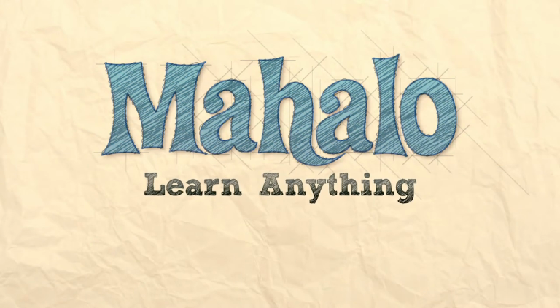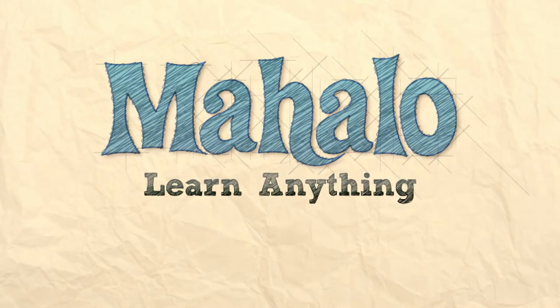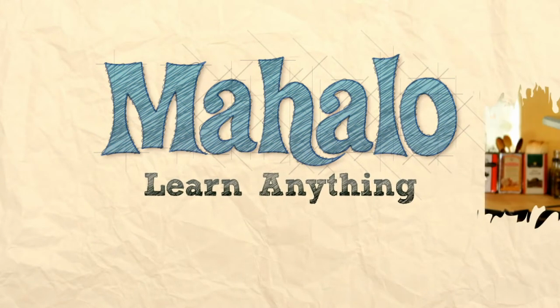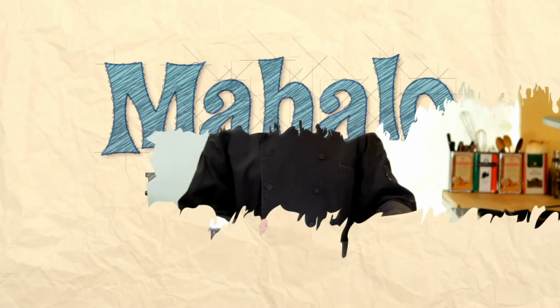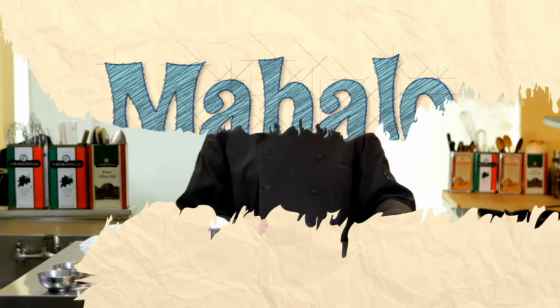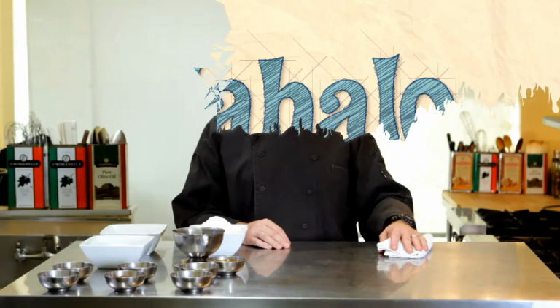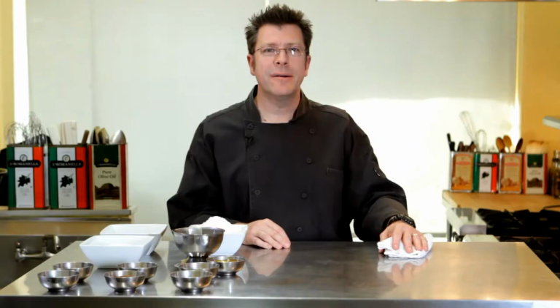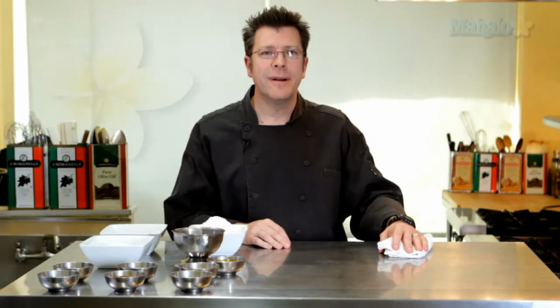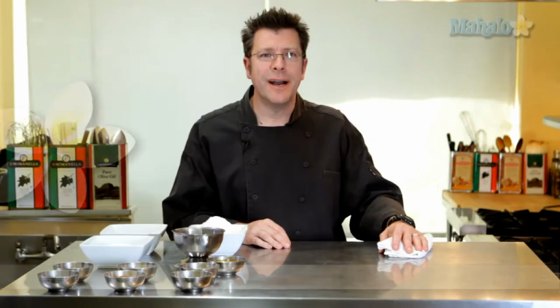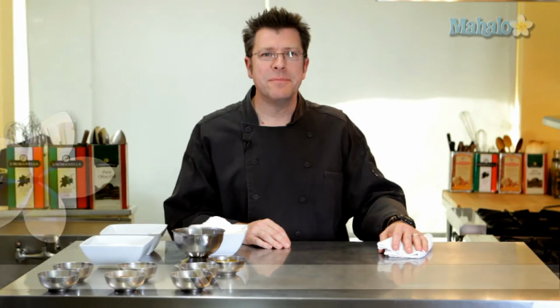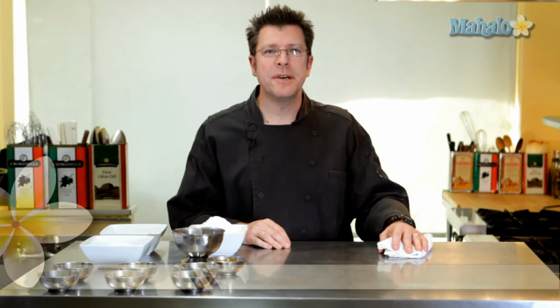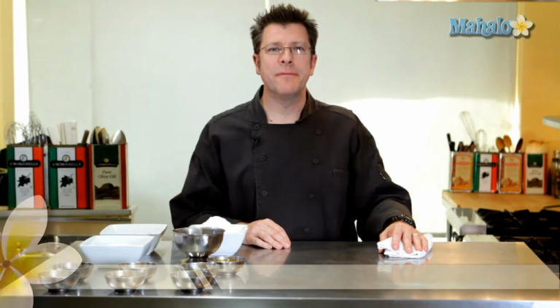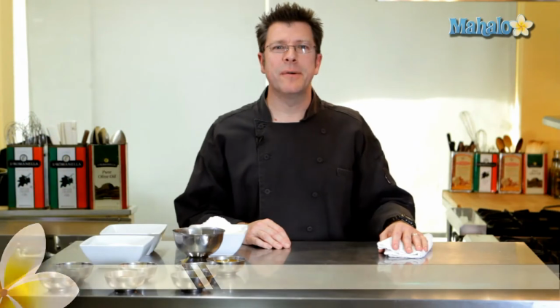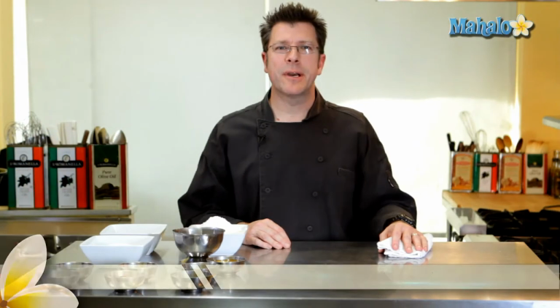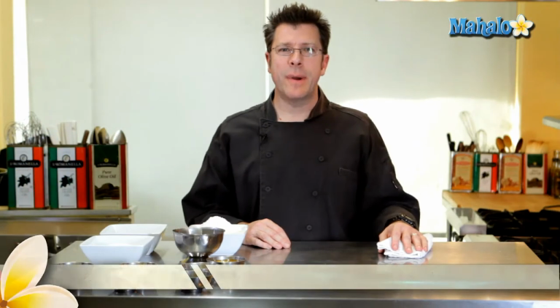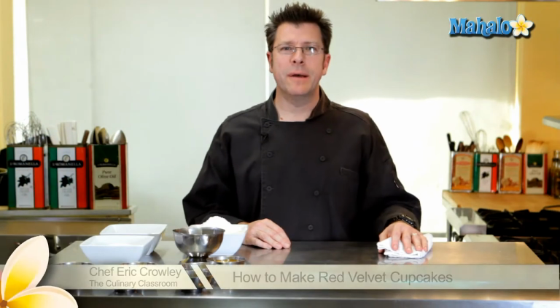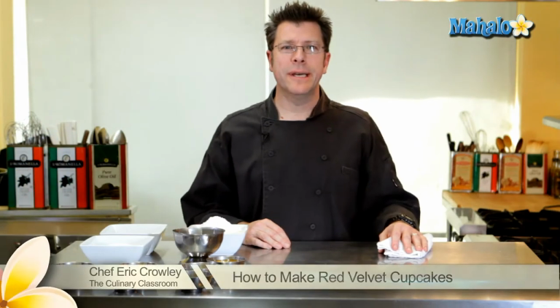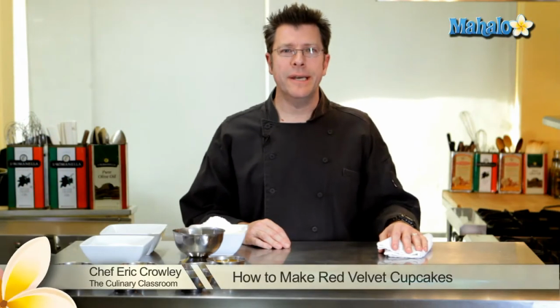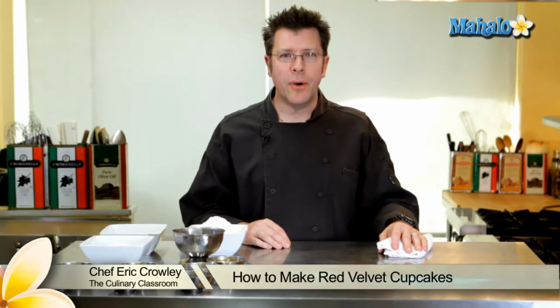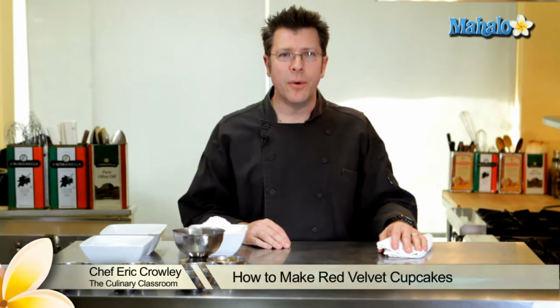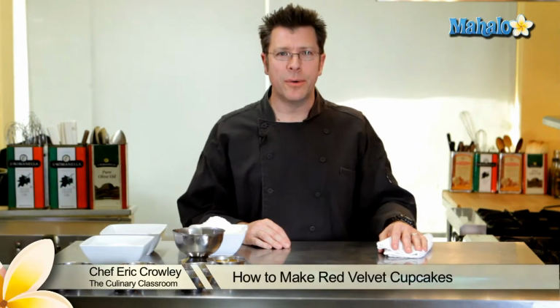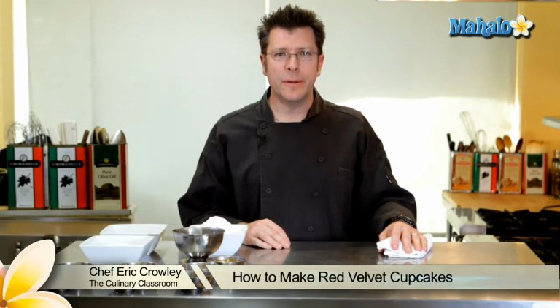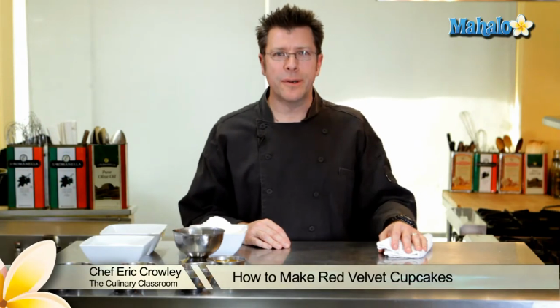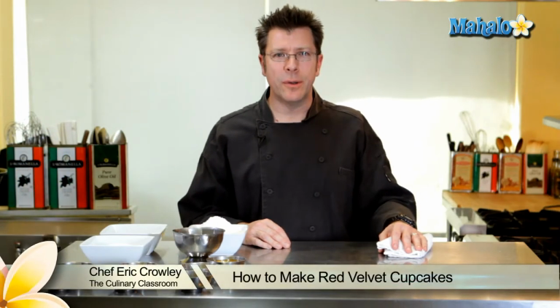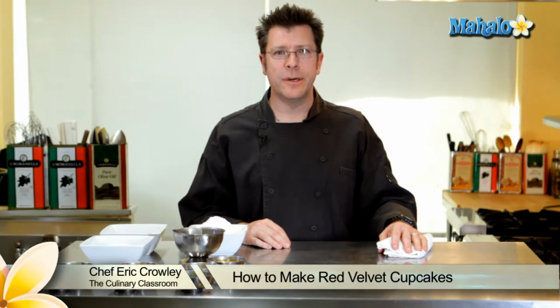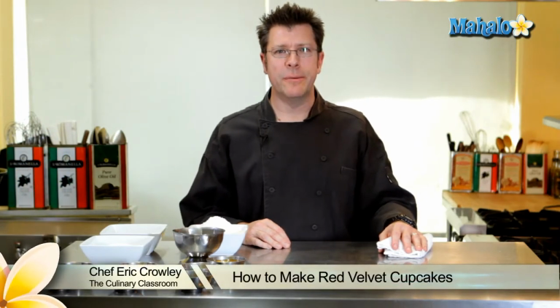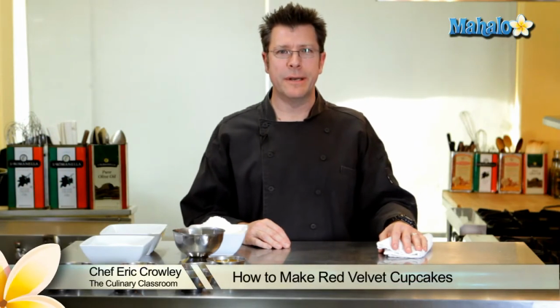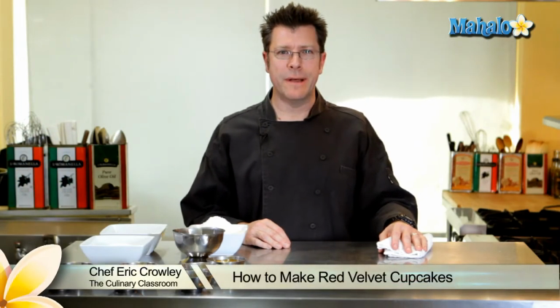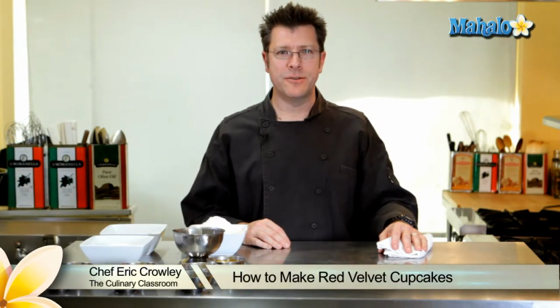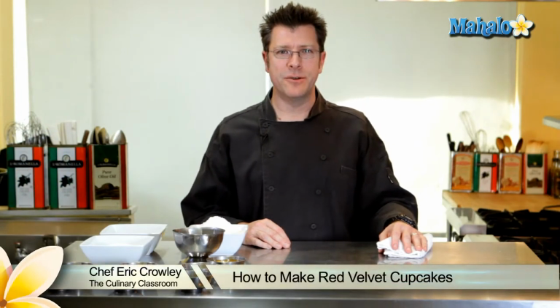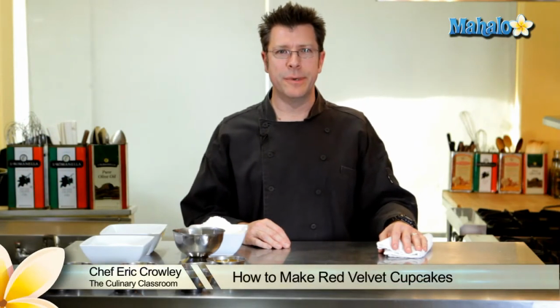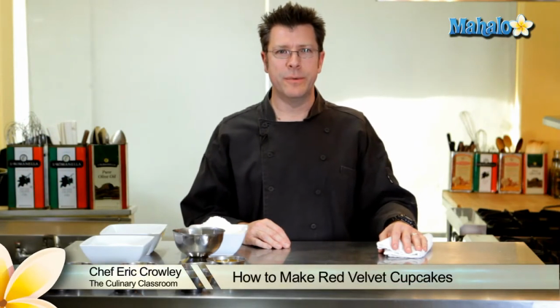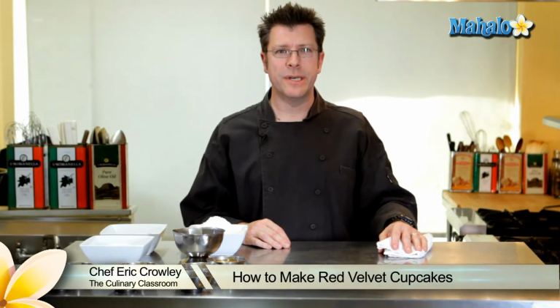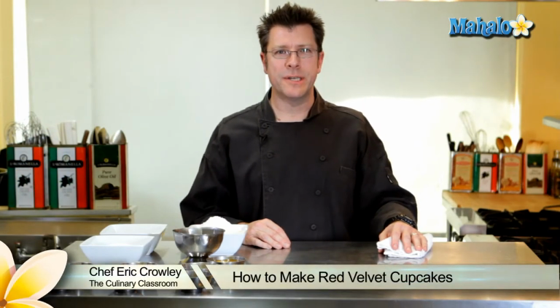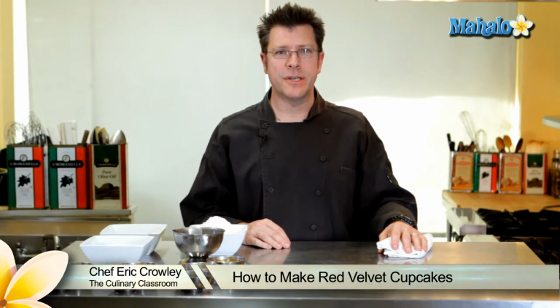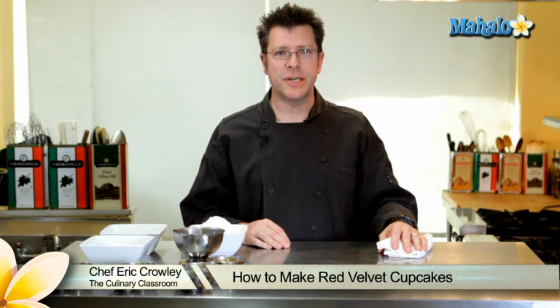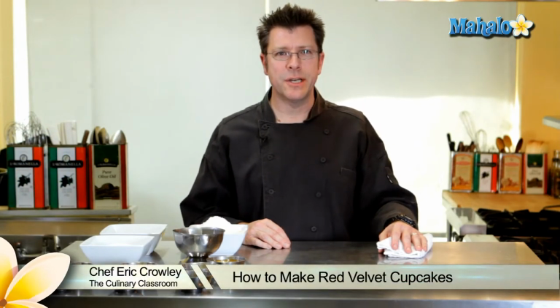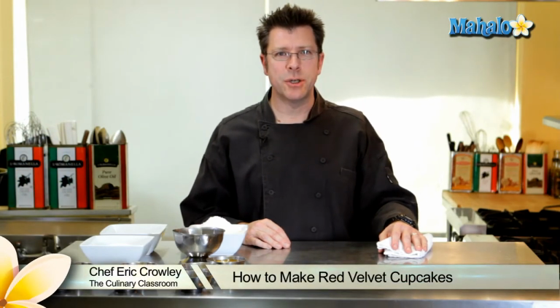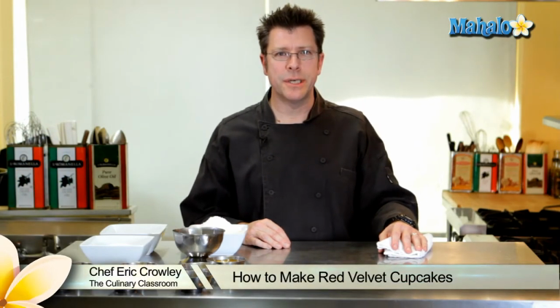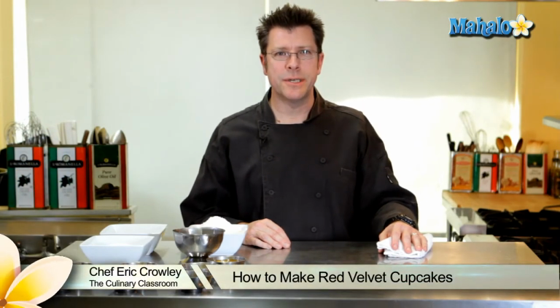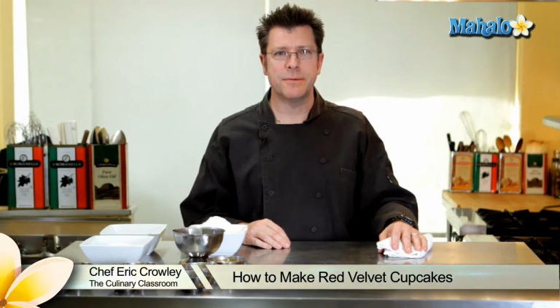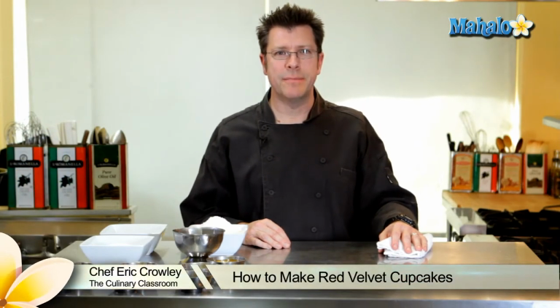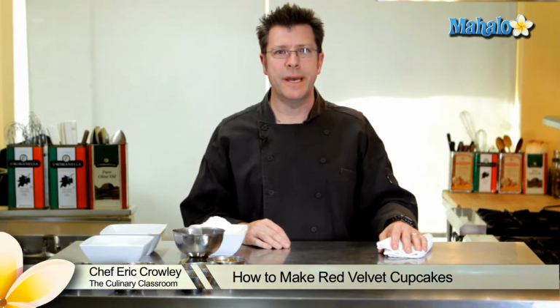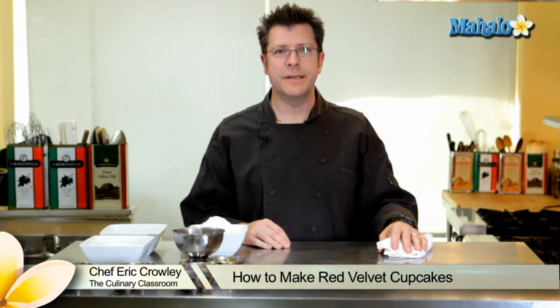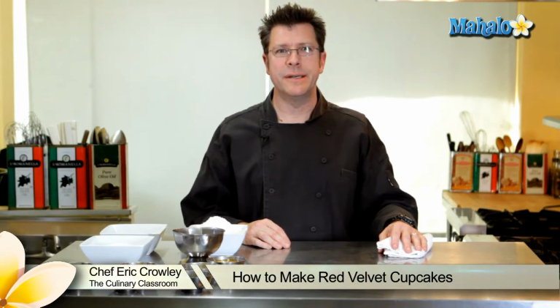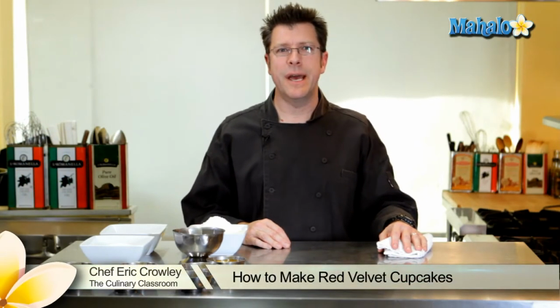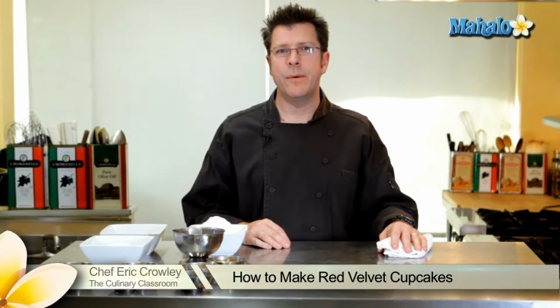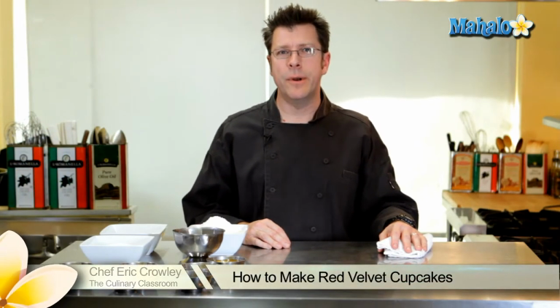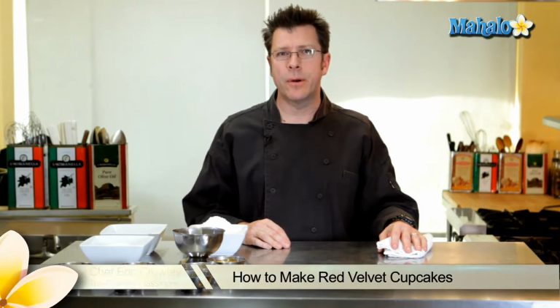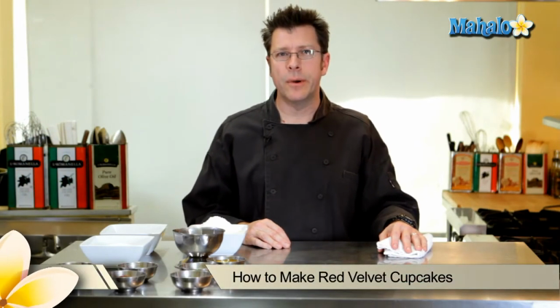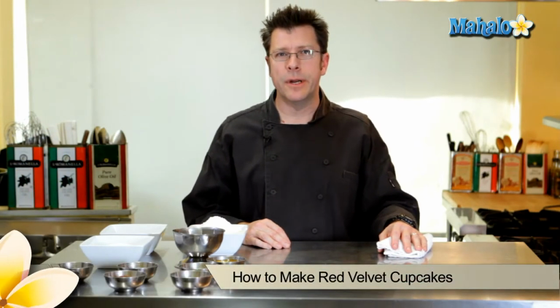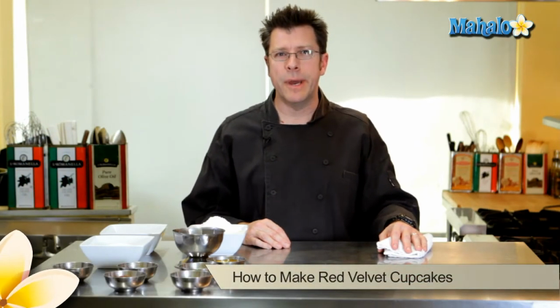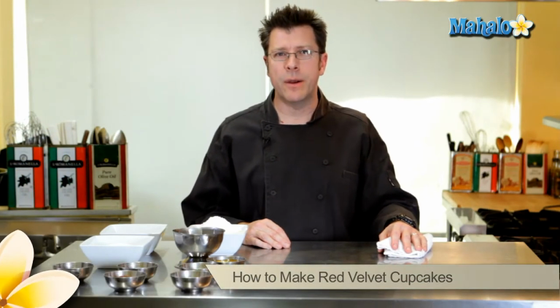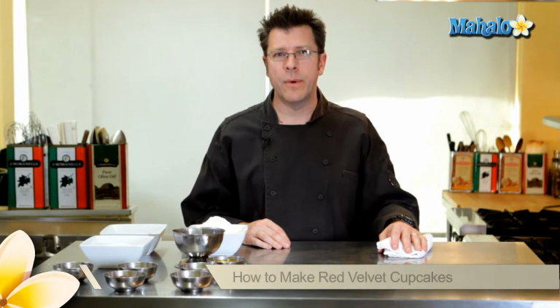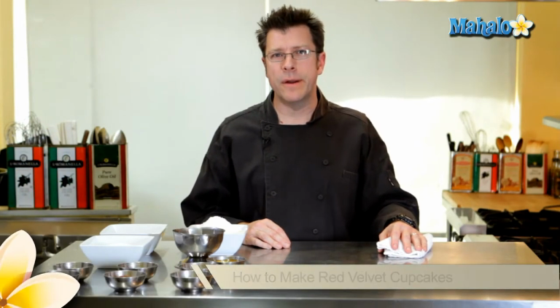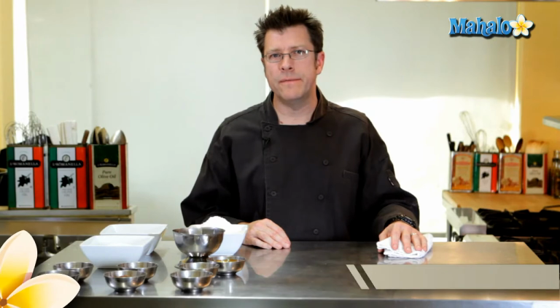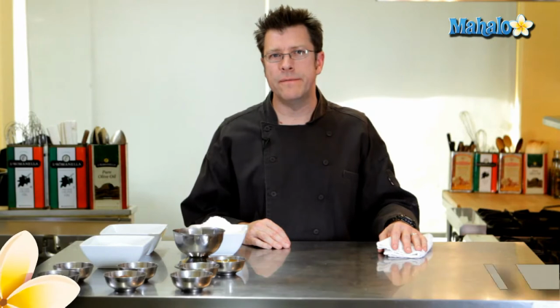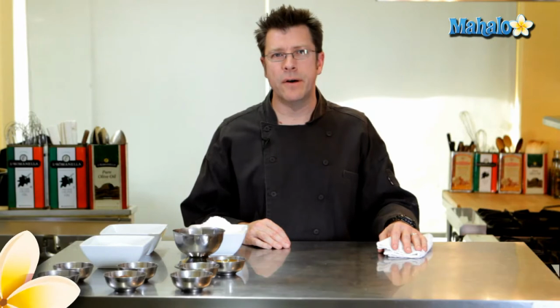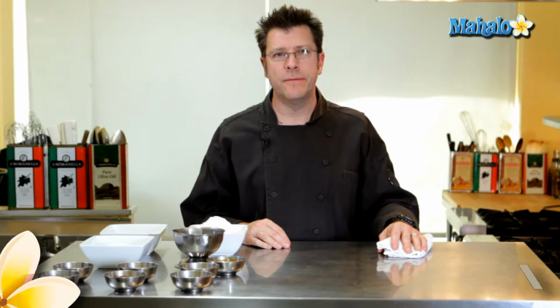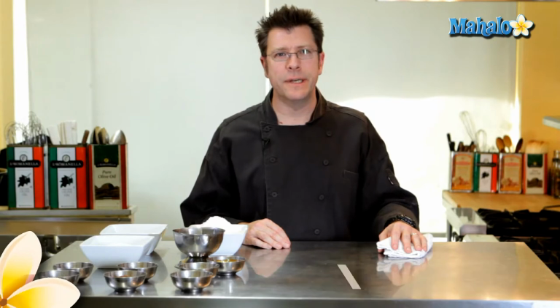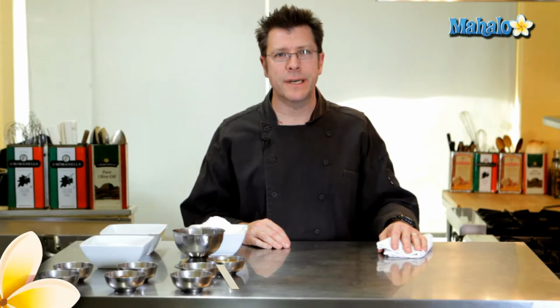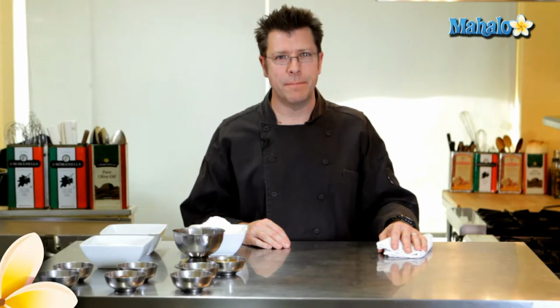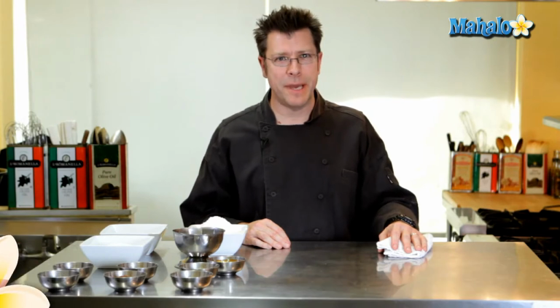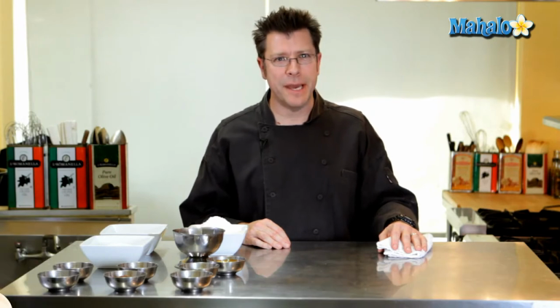Hi there, I'm Chef Eric Crowley, owner of the Culinary Classroom in West Los Angeles, and today we are going to make red velvet cupcakes.